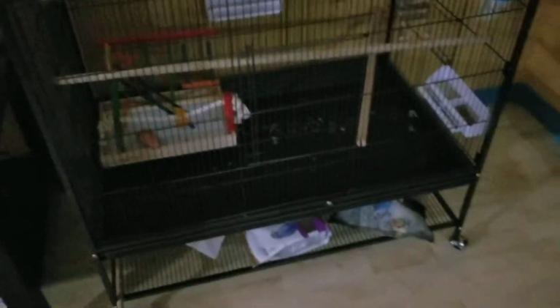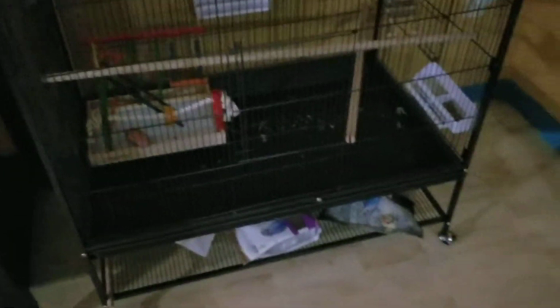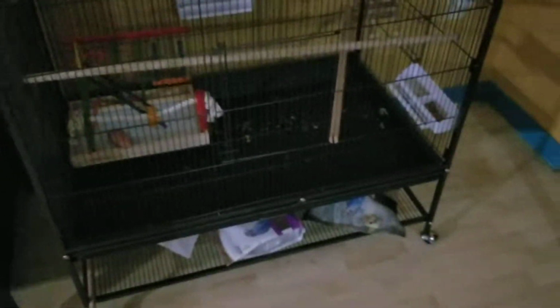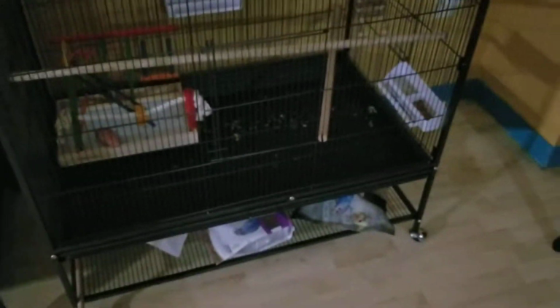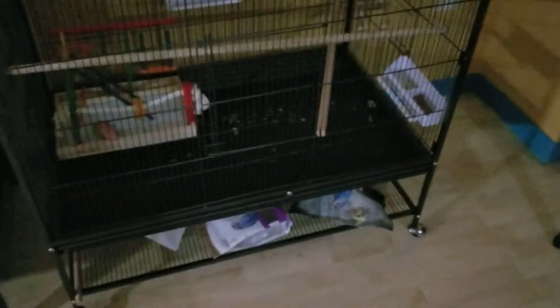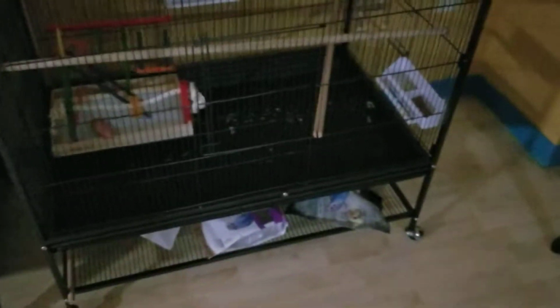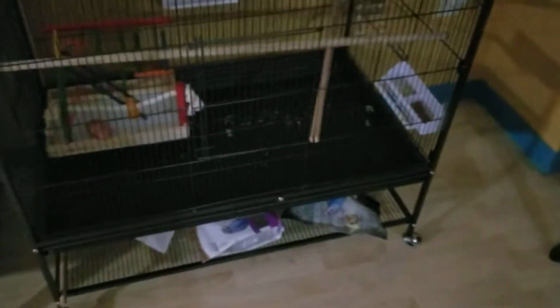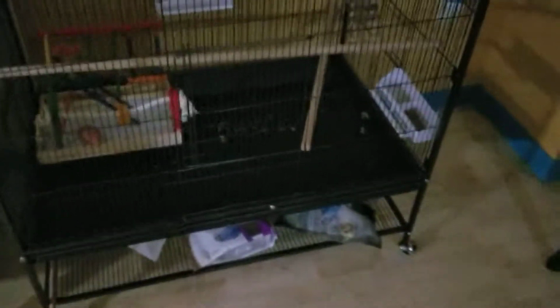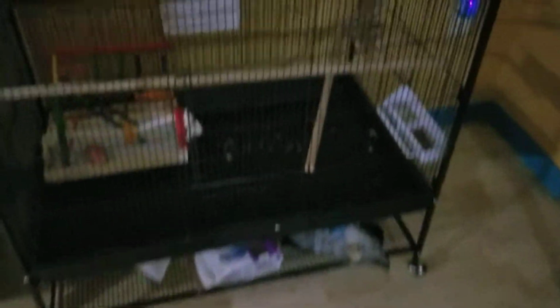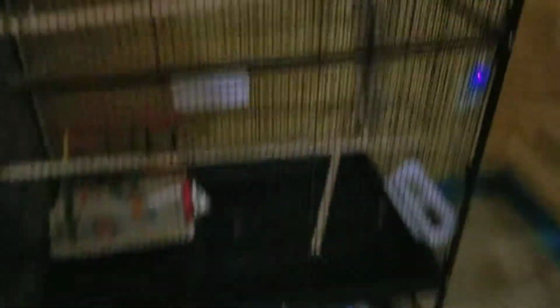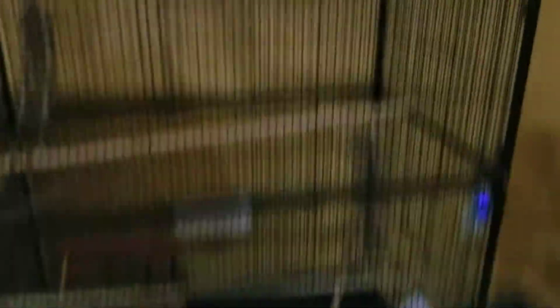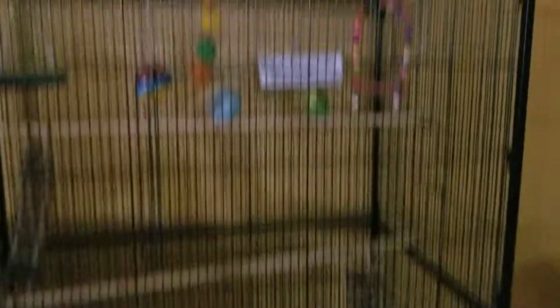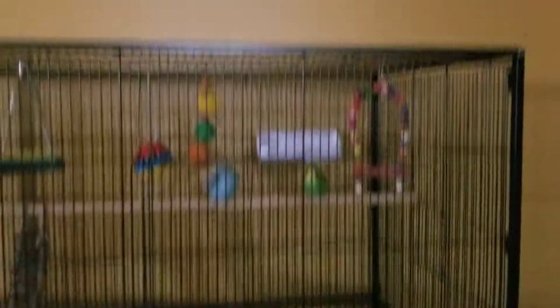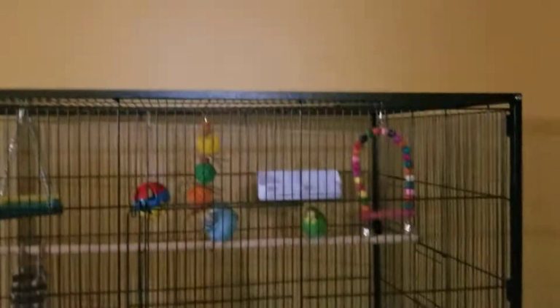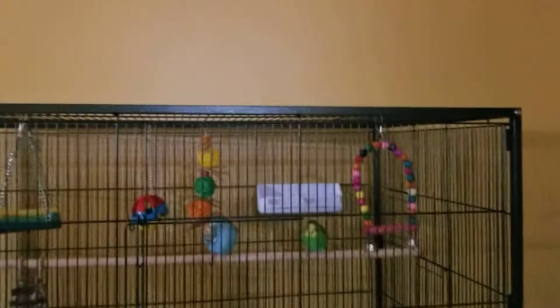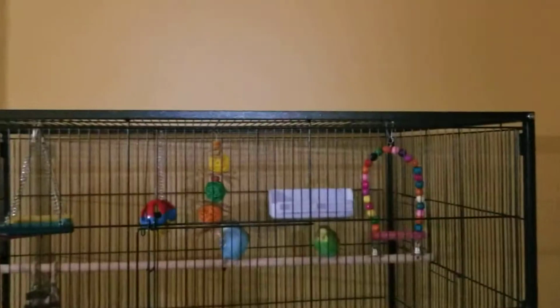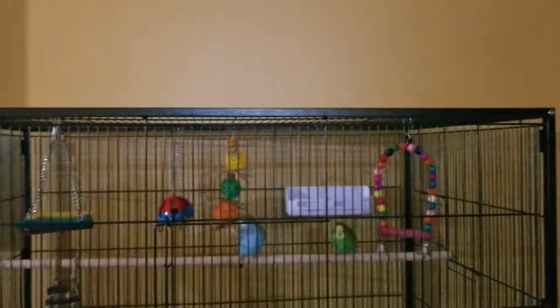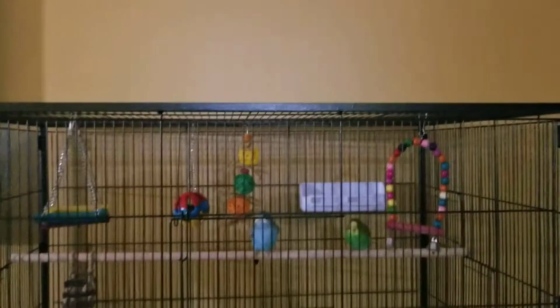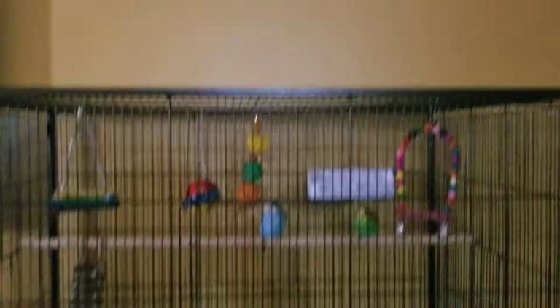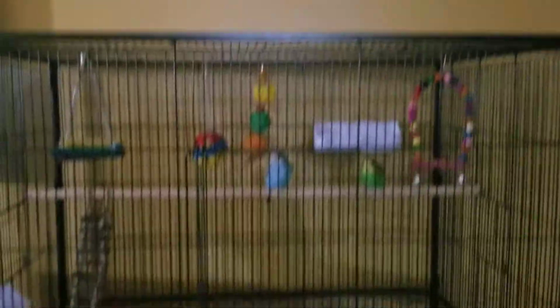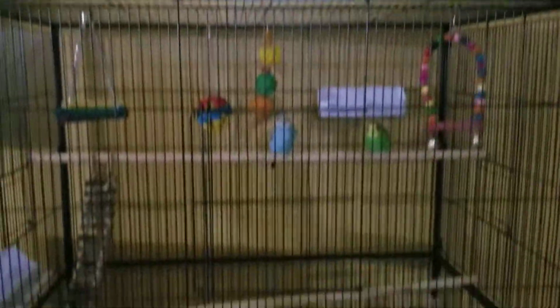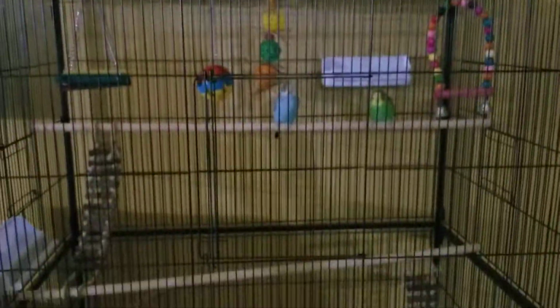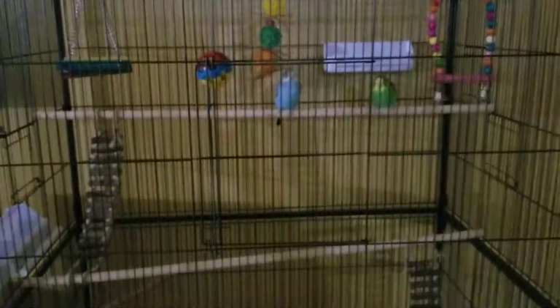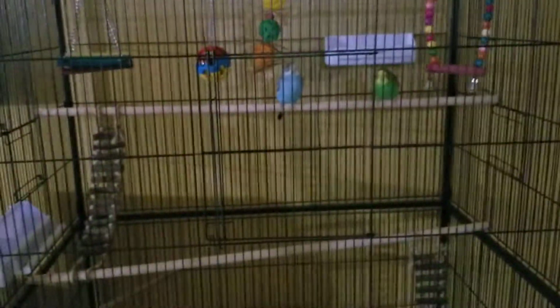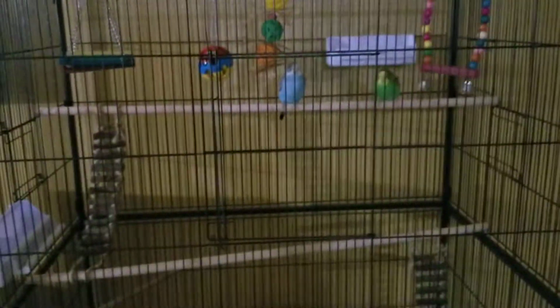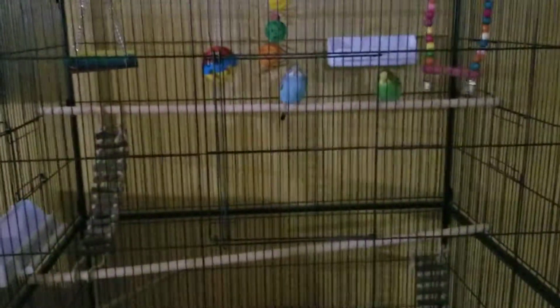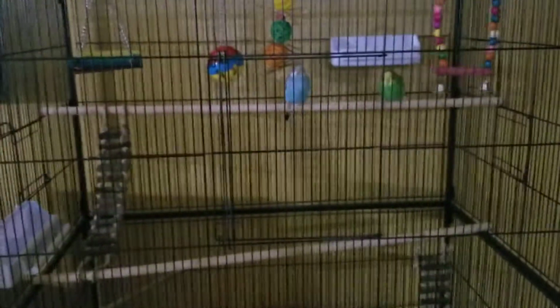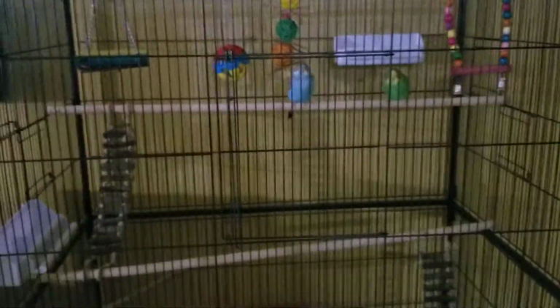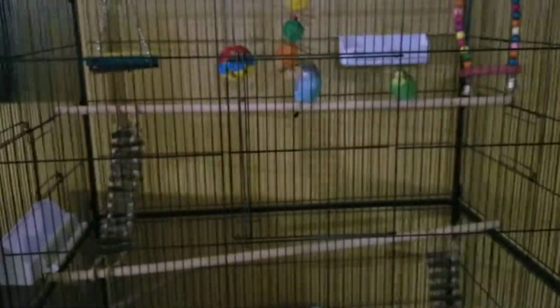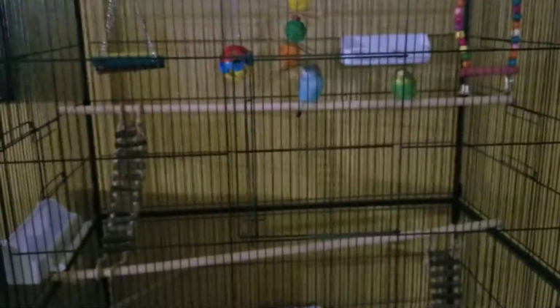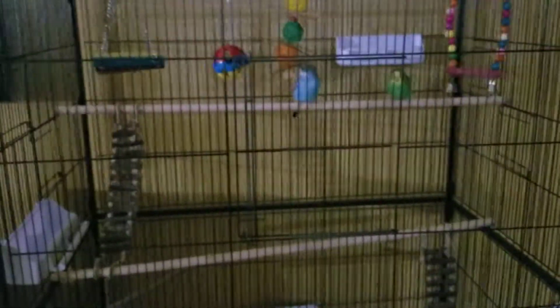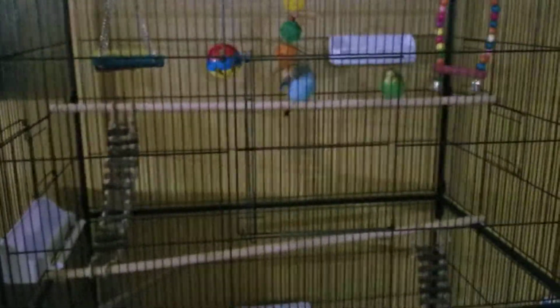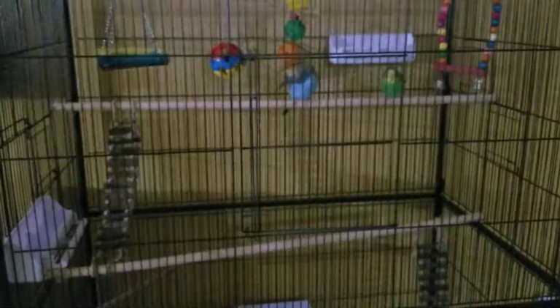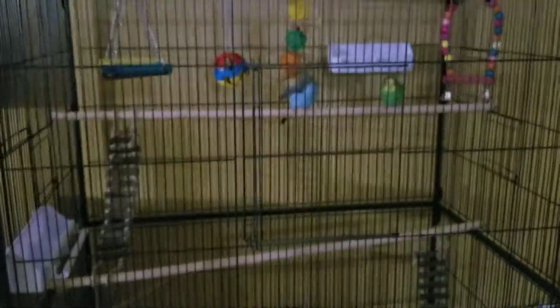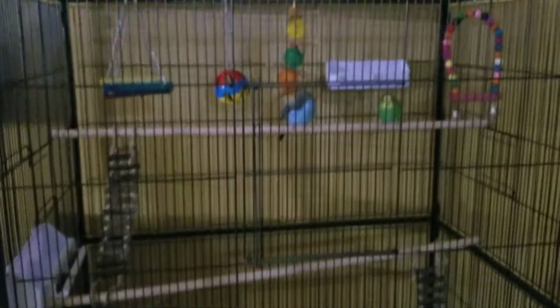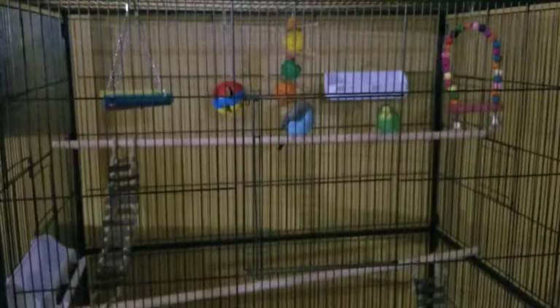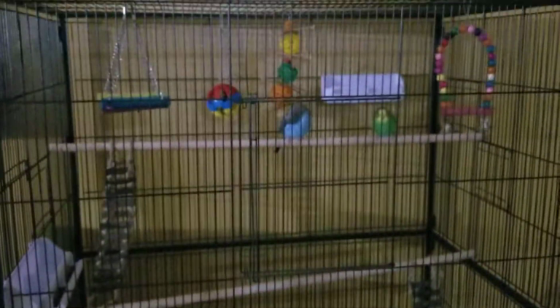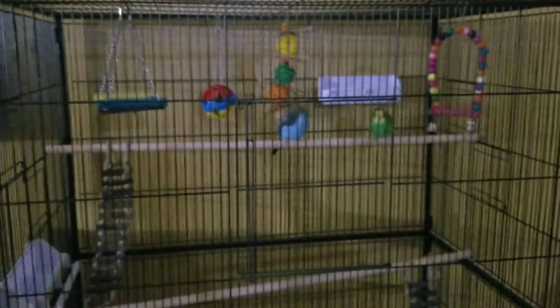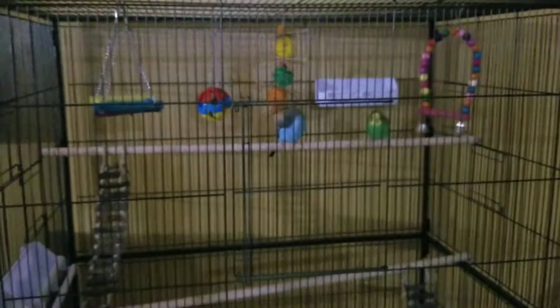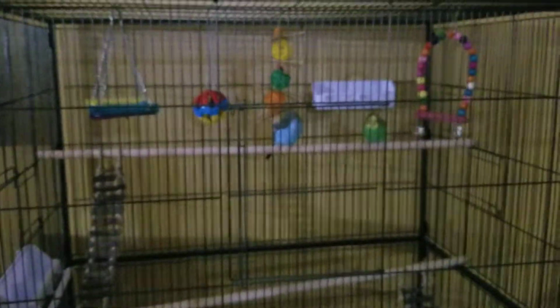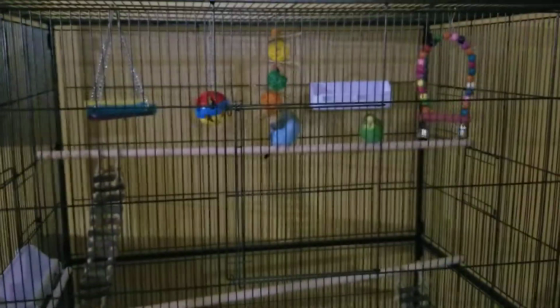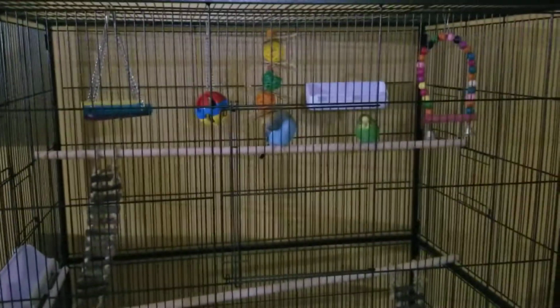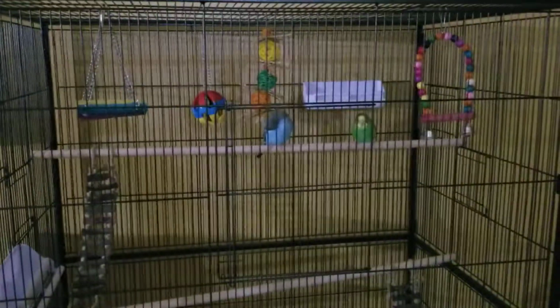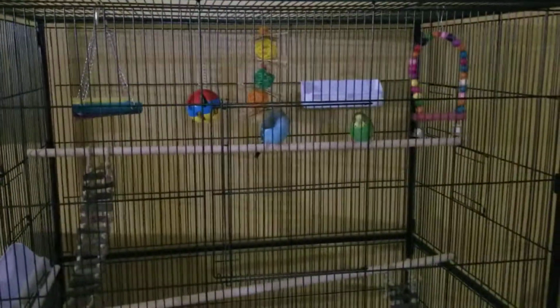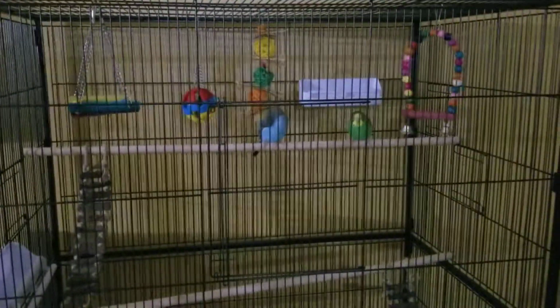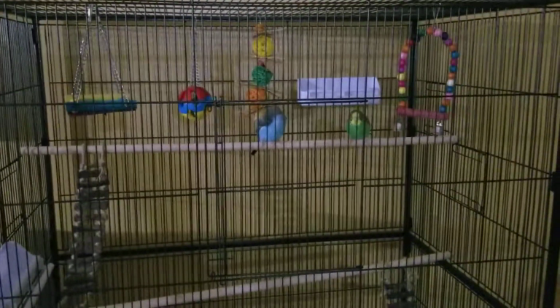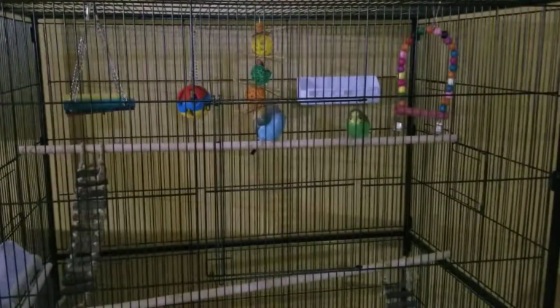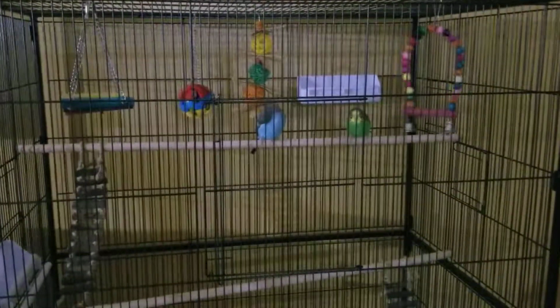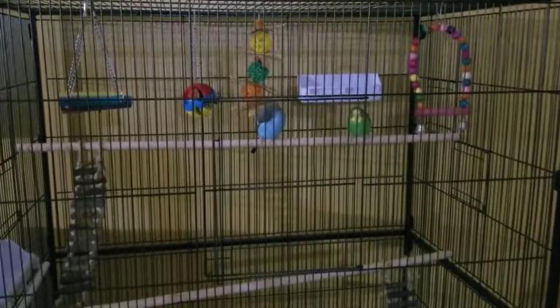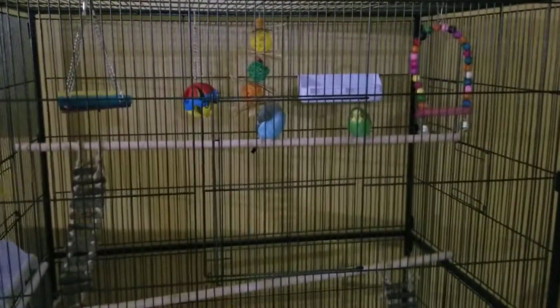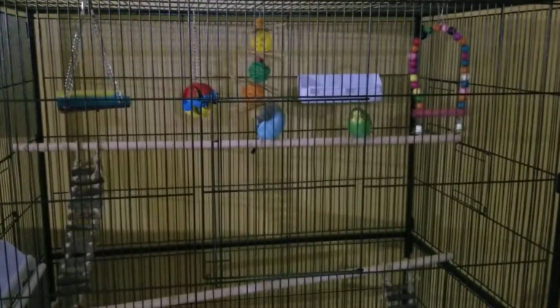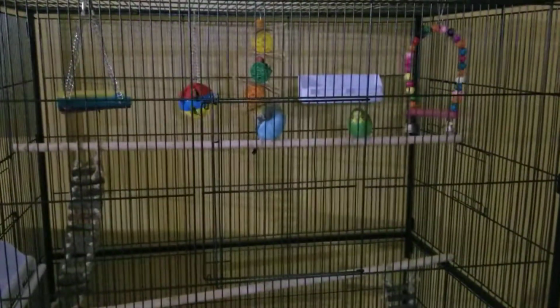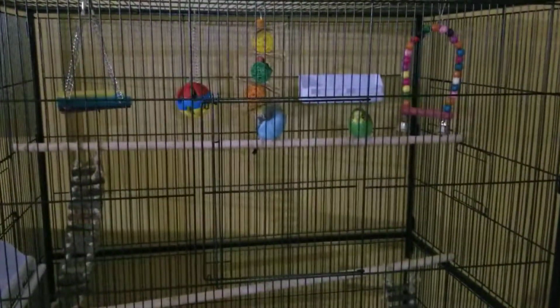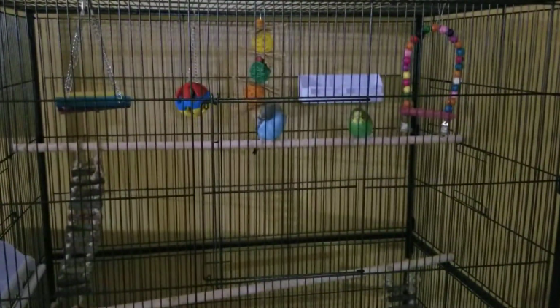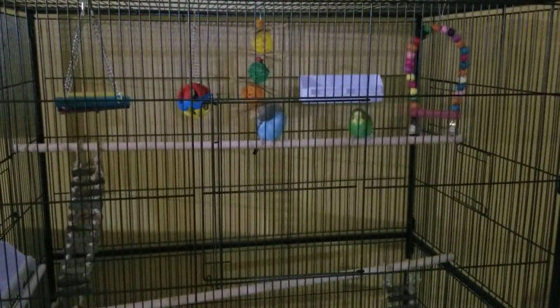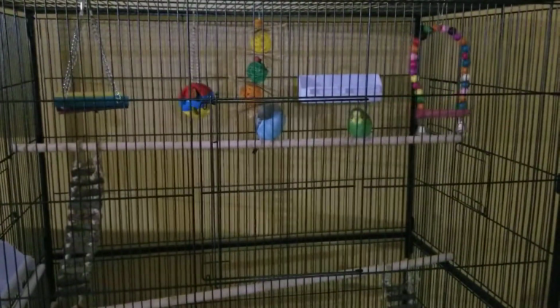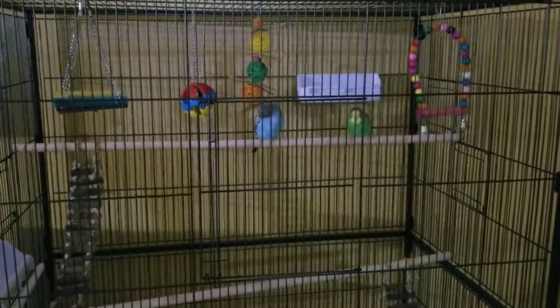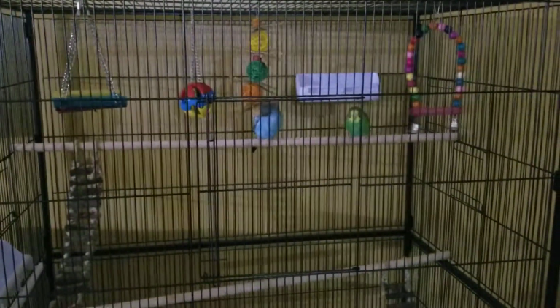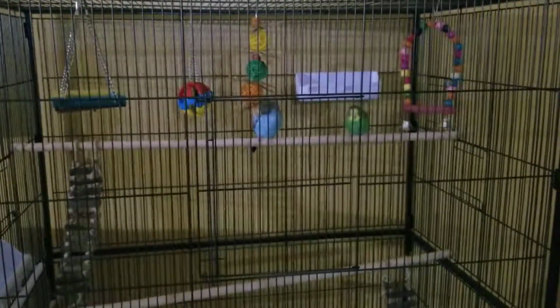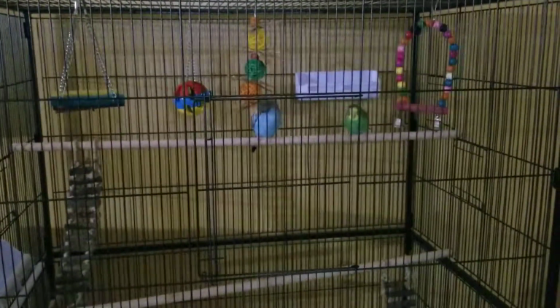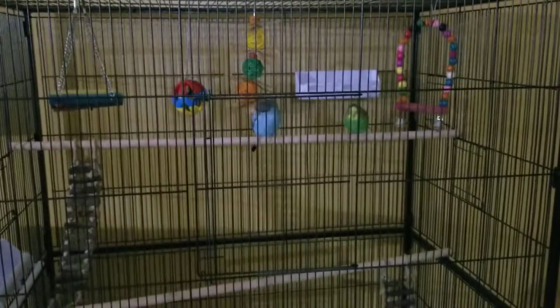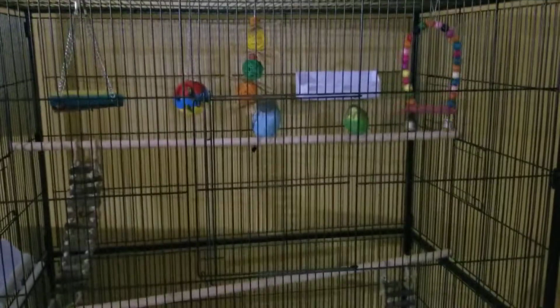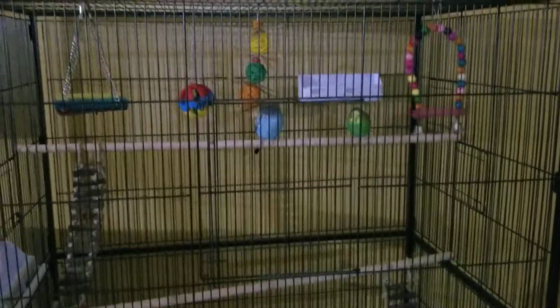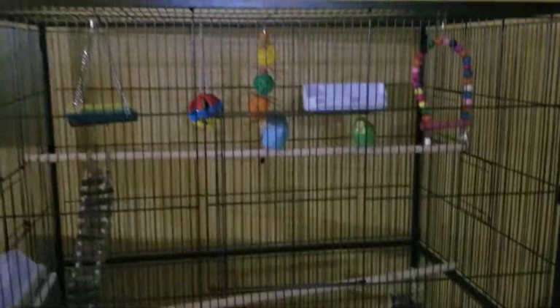It's pretty big. The dimensions are around two feet deep, three feet wide, five feet high, somewhere around there. And it only costs around $160, which is a pretty good price.